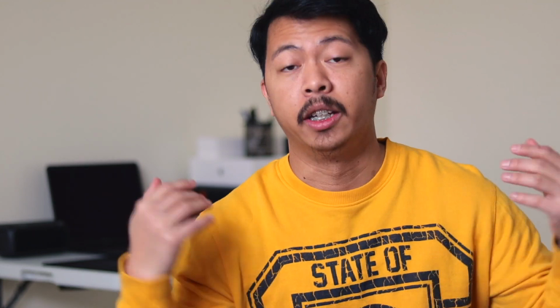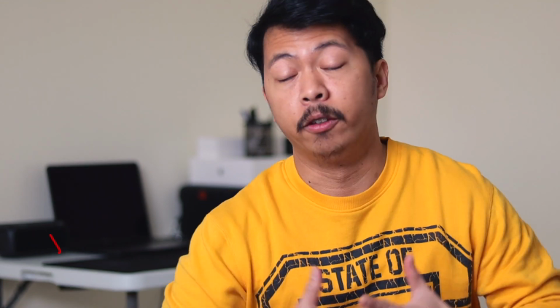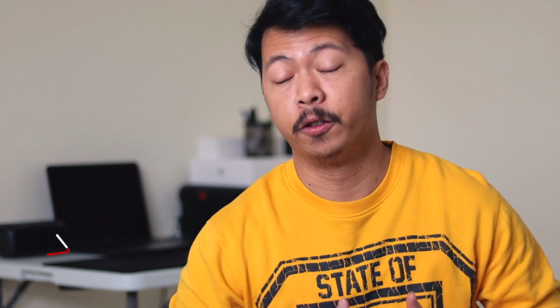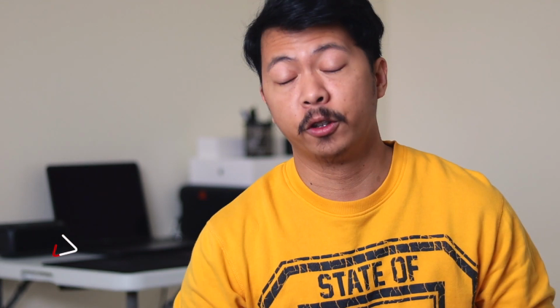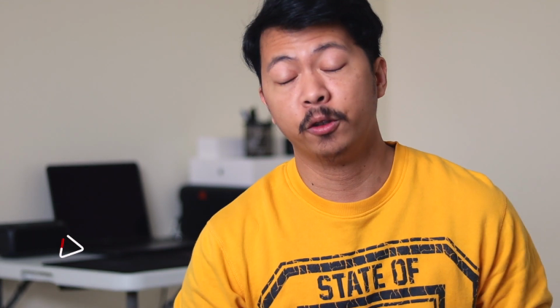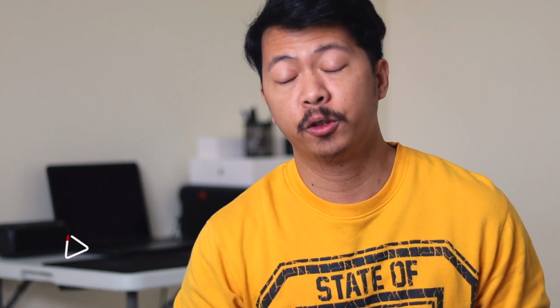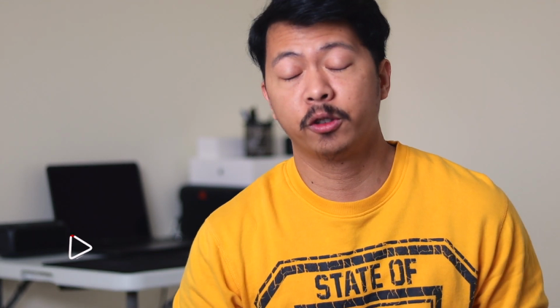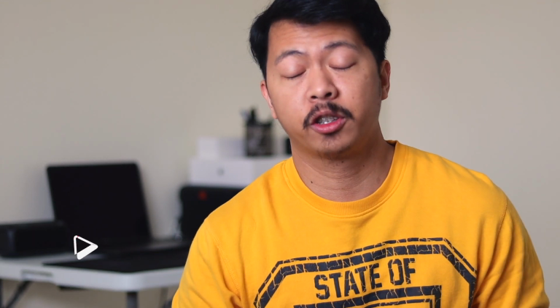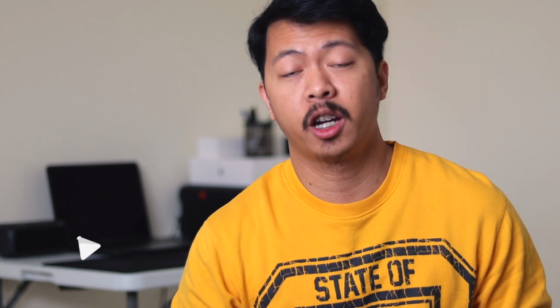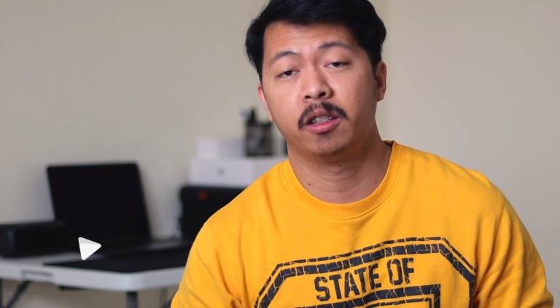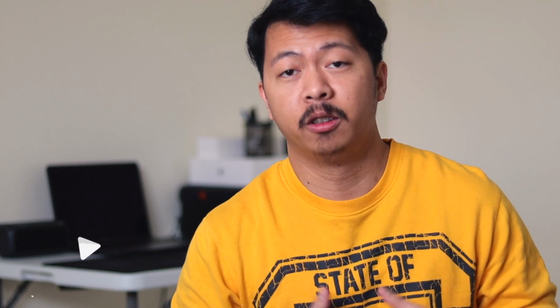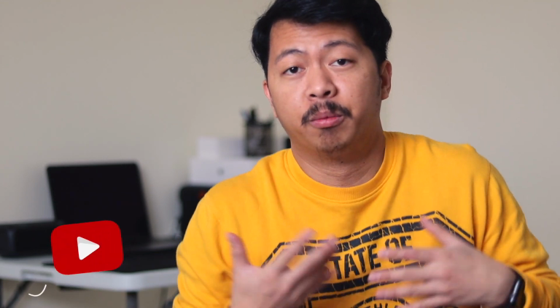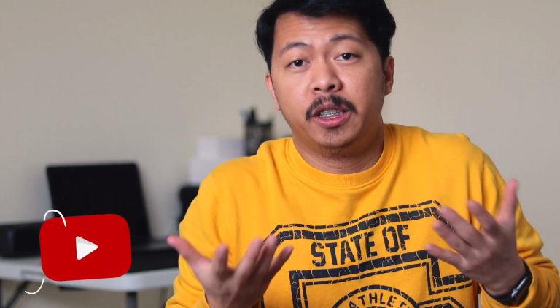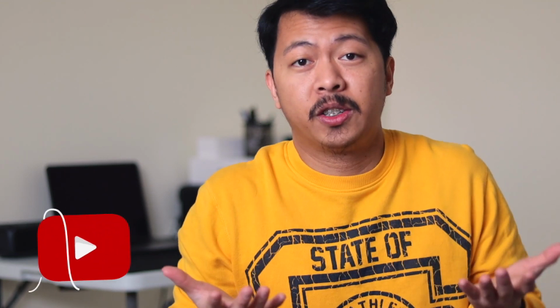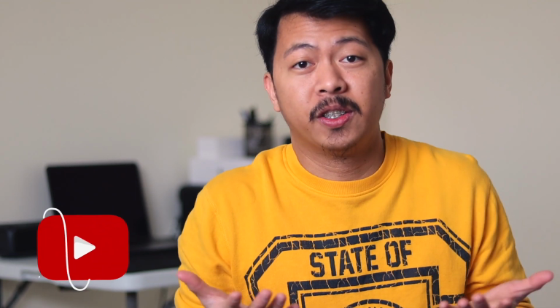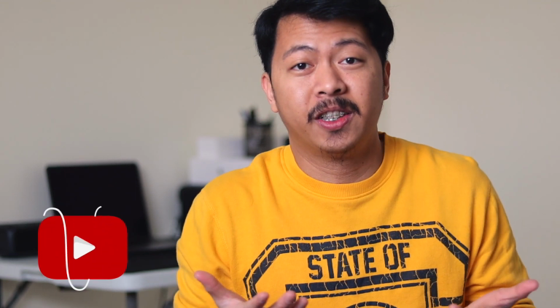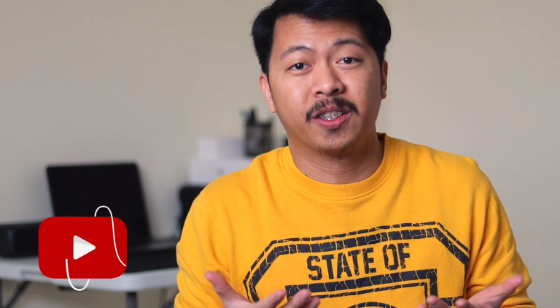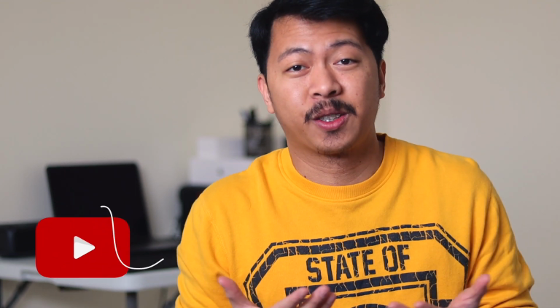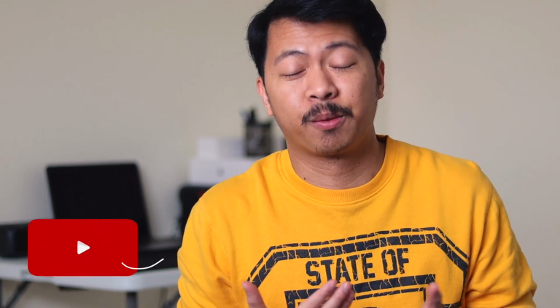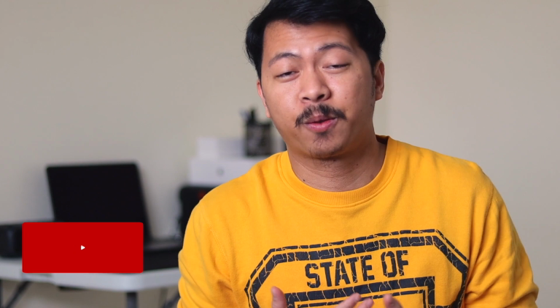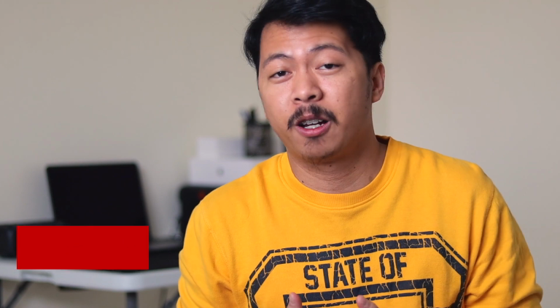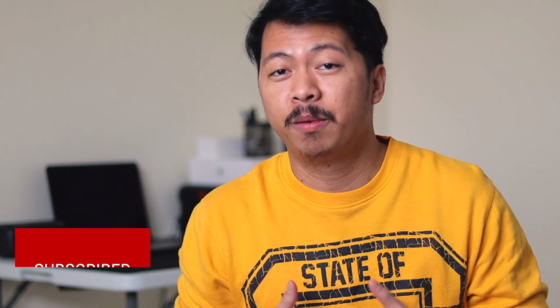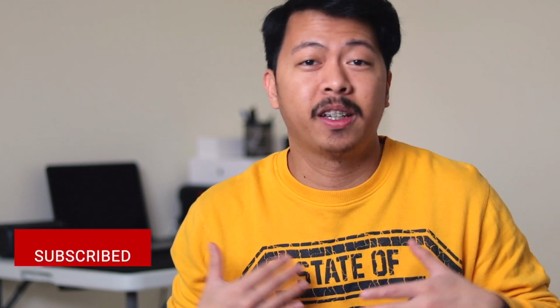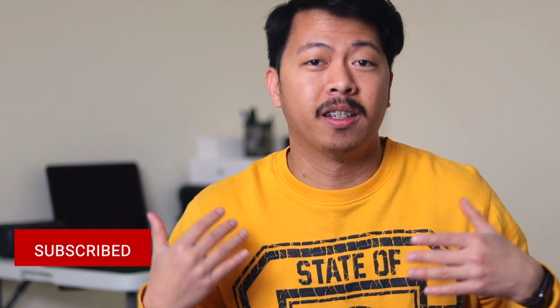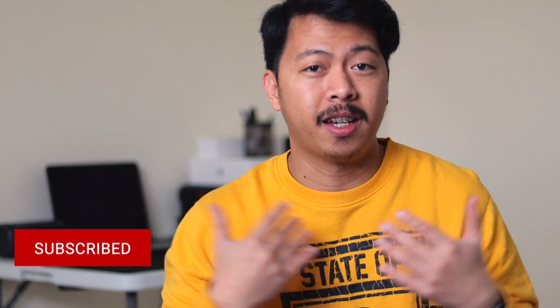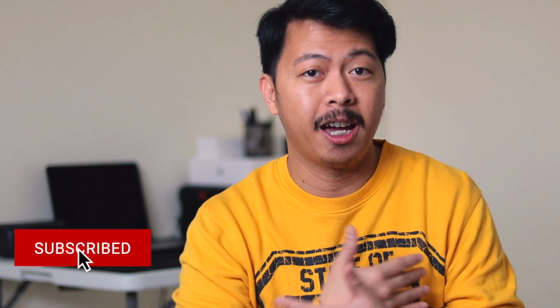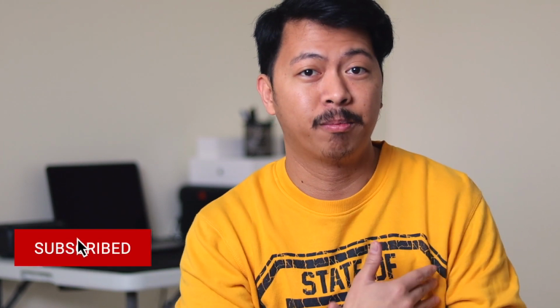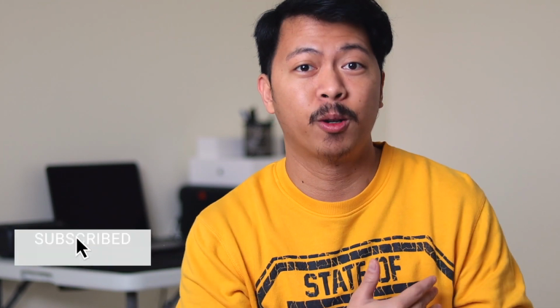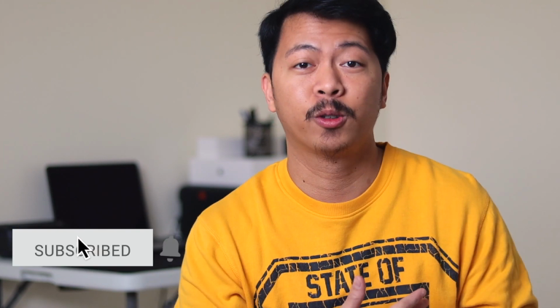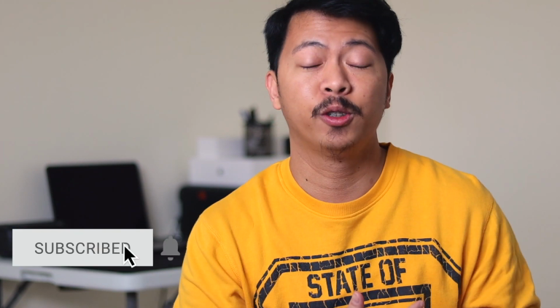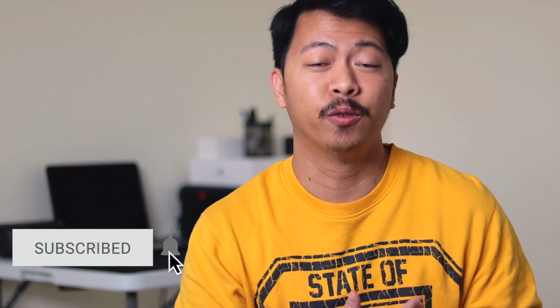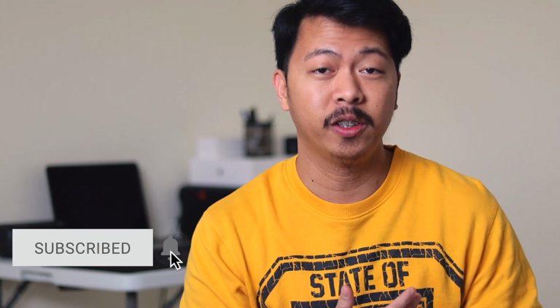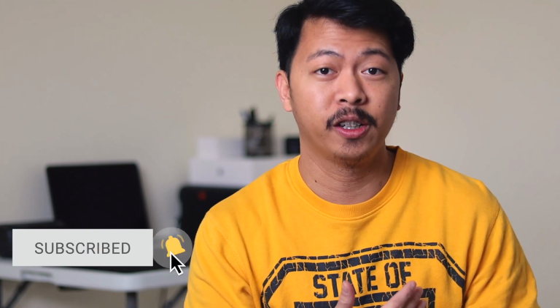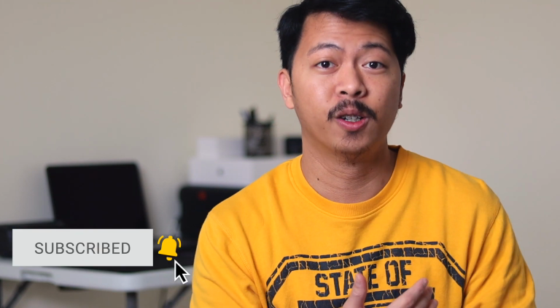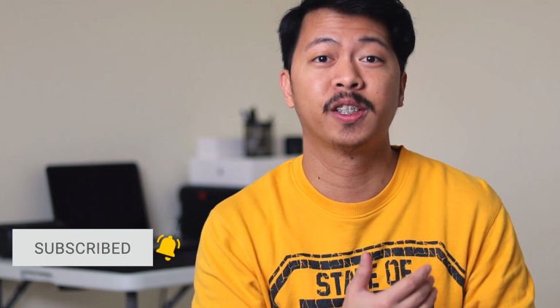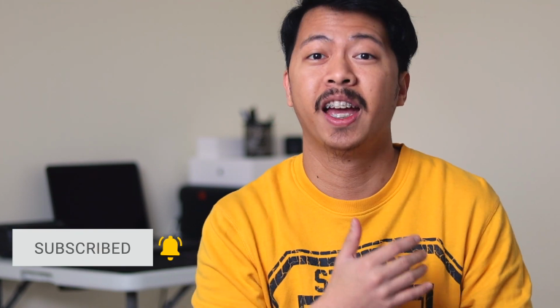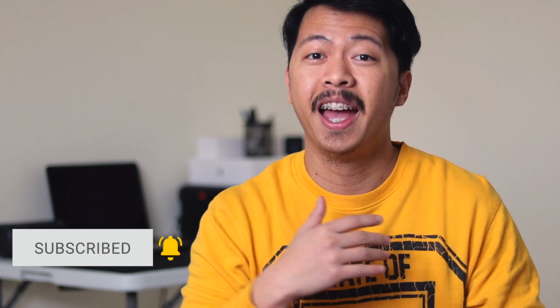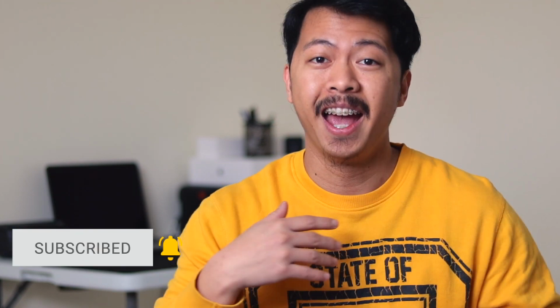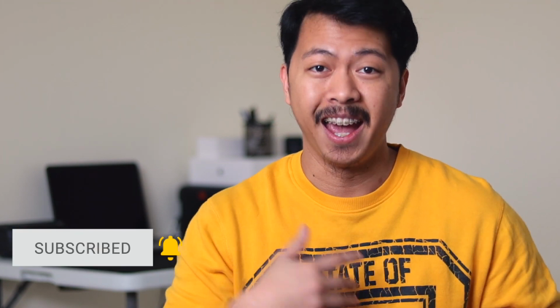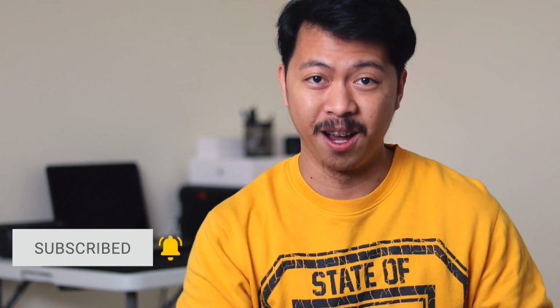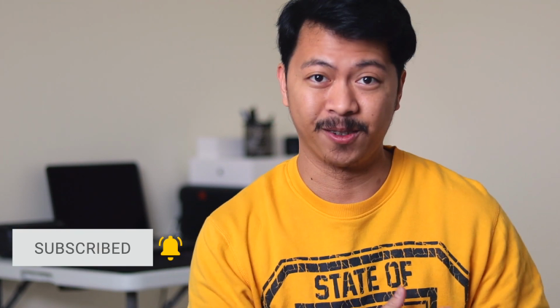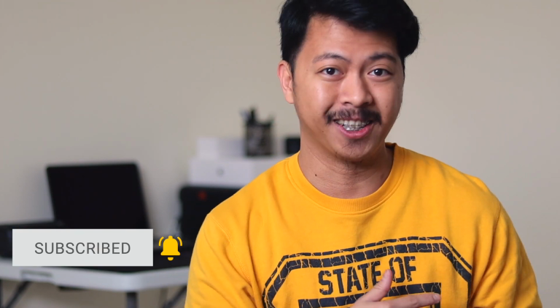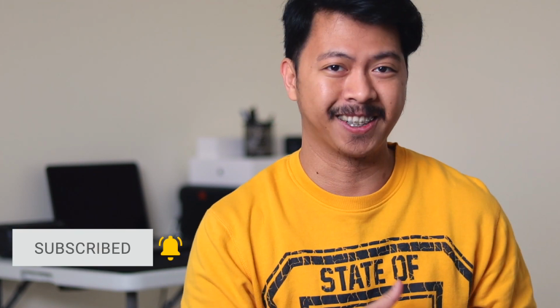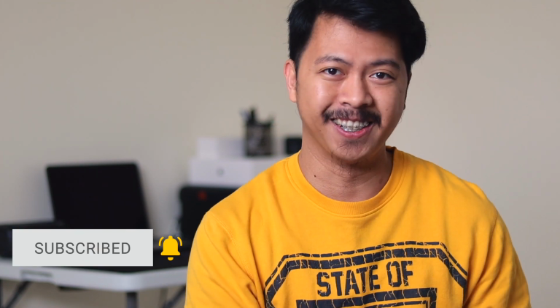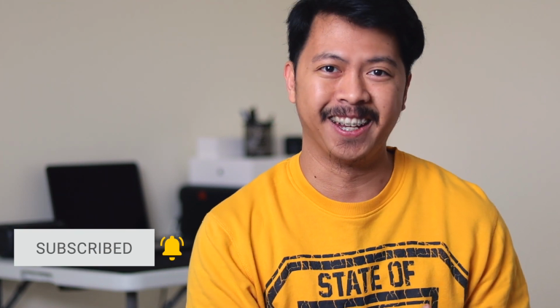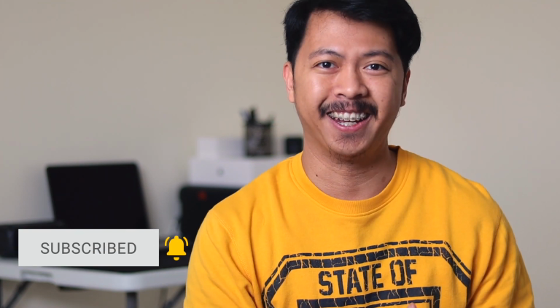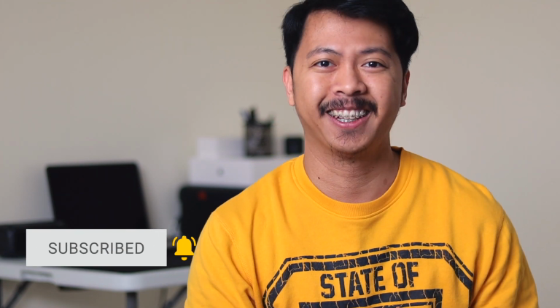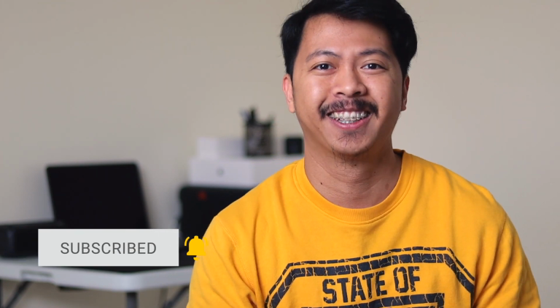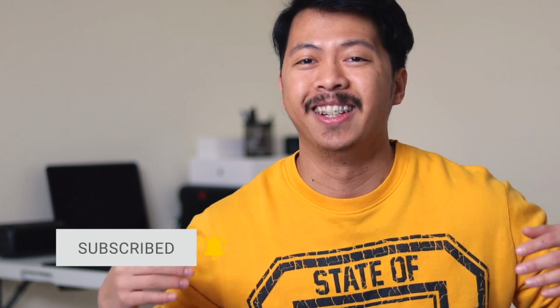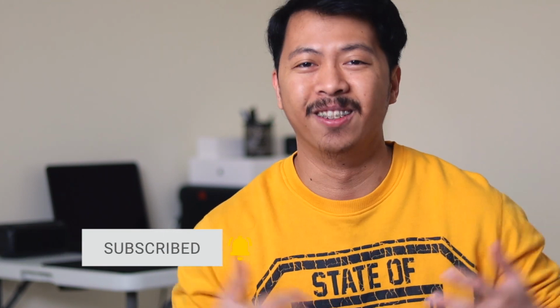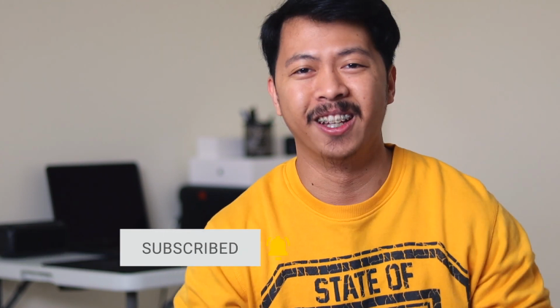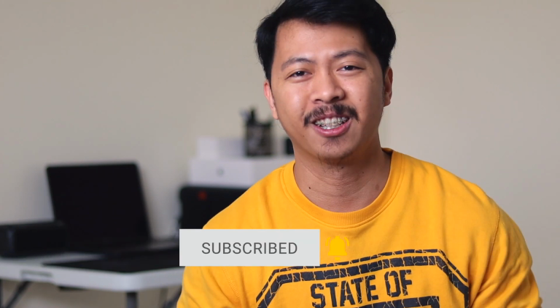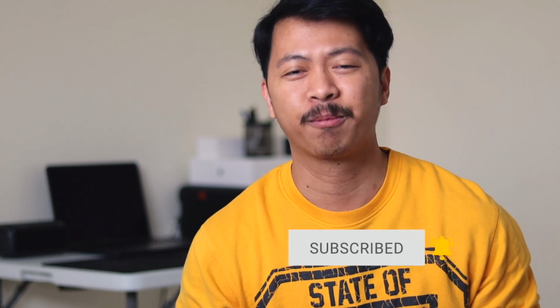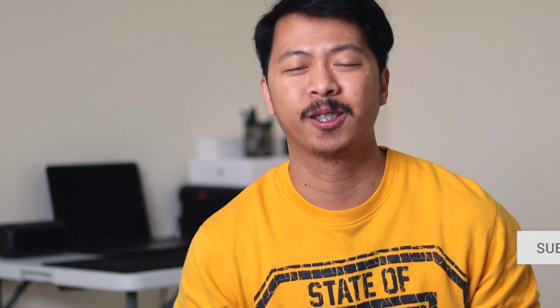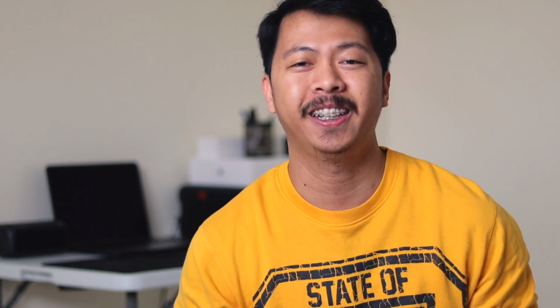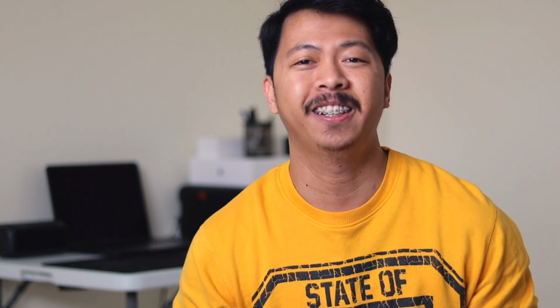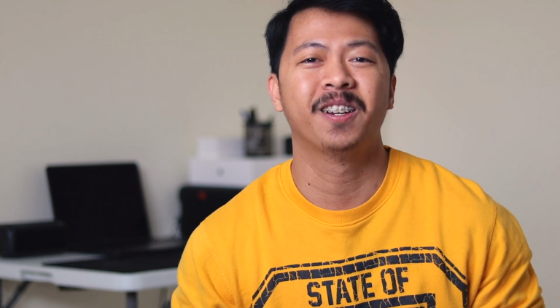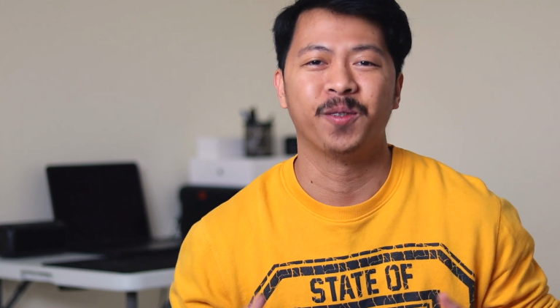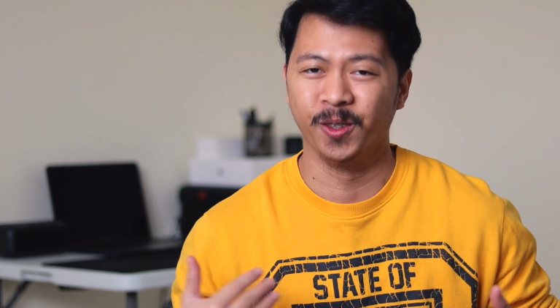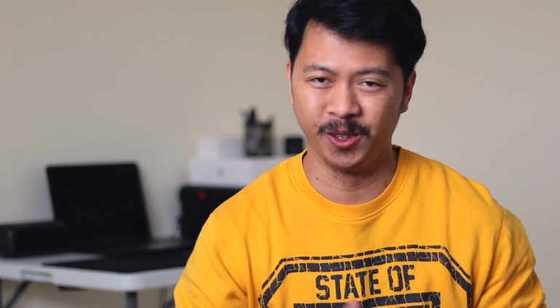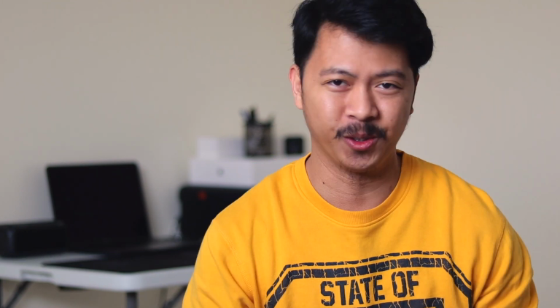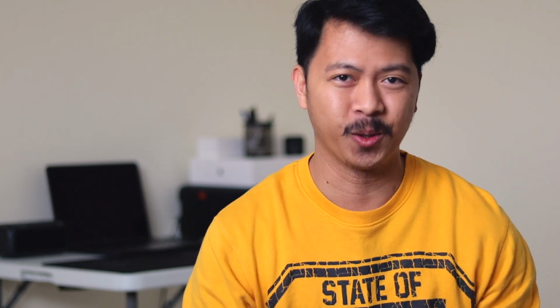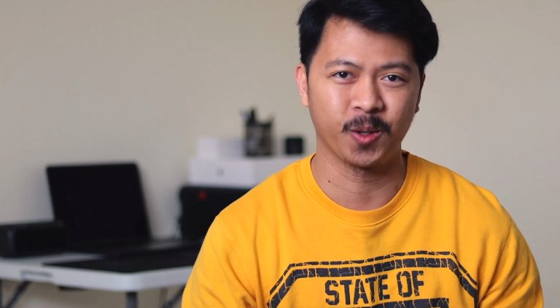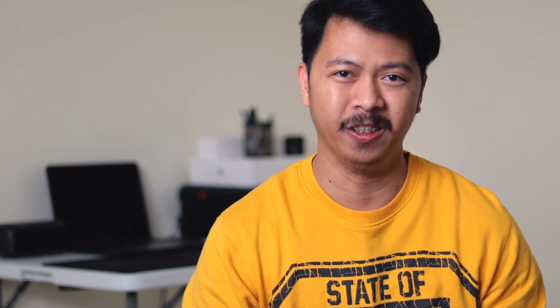If you're new to the channel, please consider subscribing as I post new videos every Sunday. Now let us proceed with the tutorial.